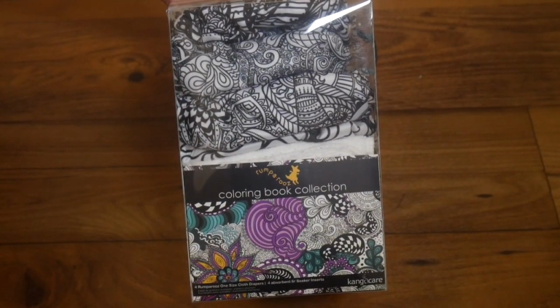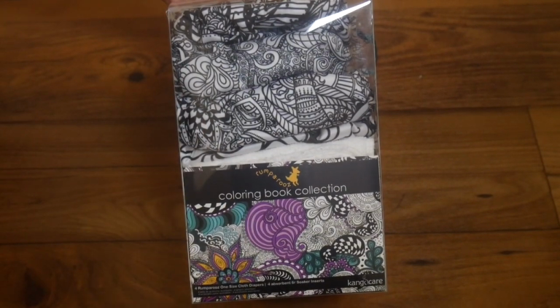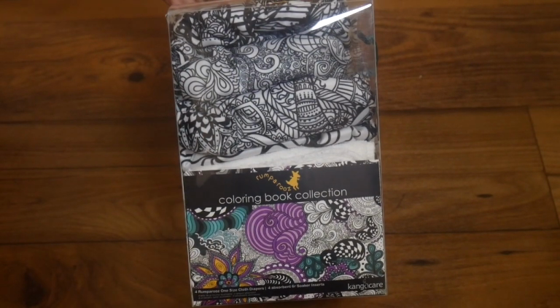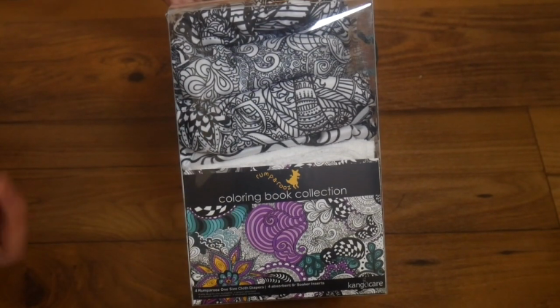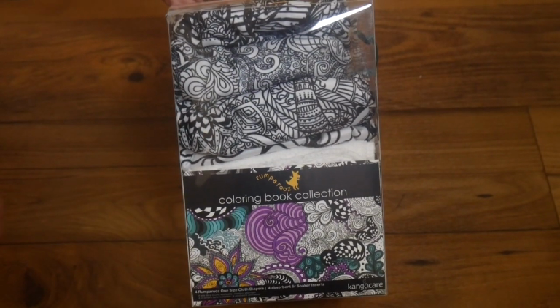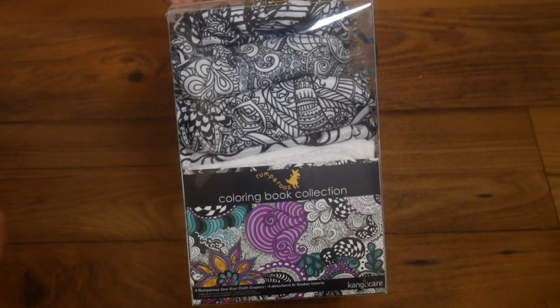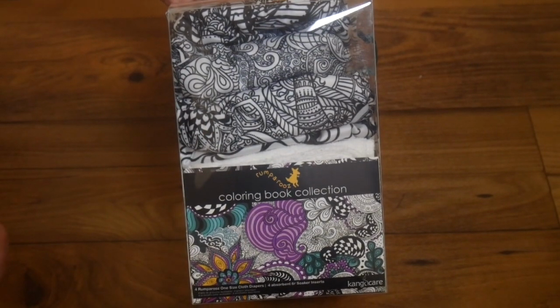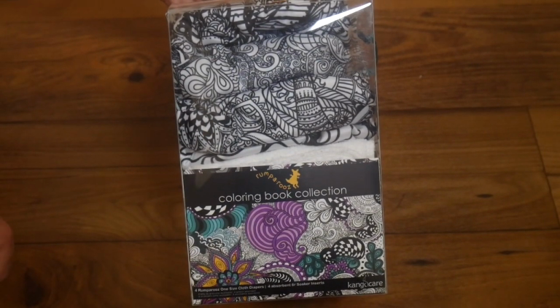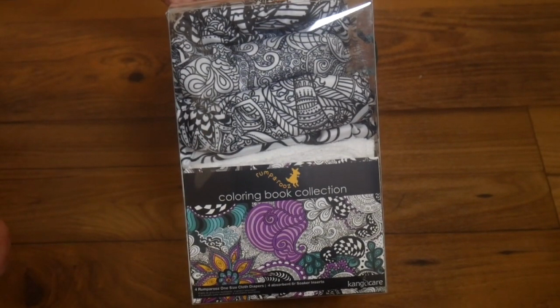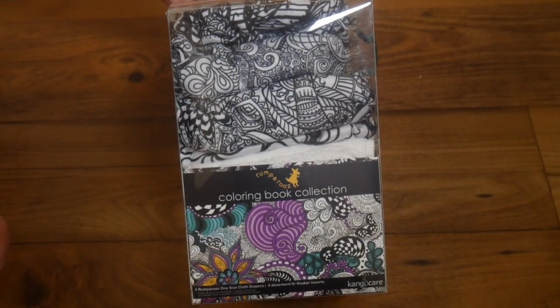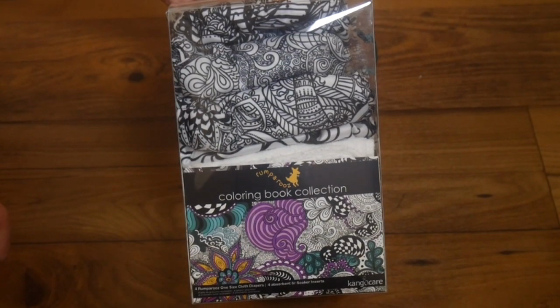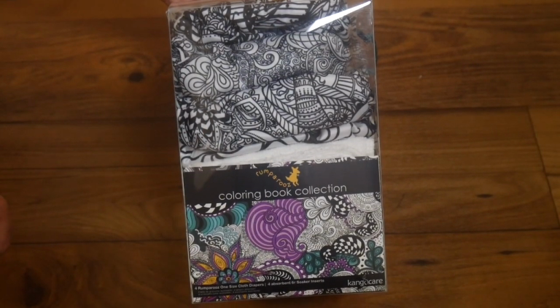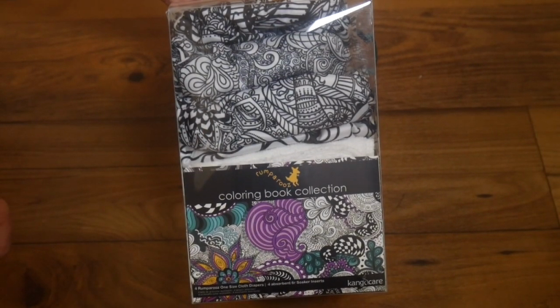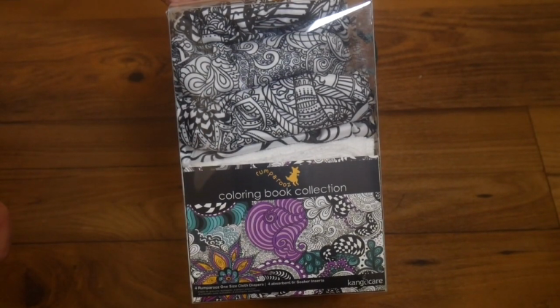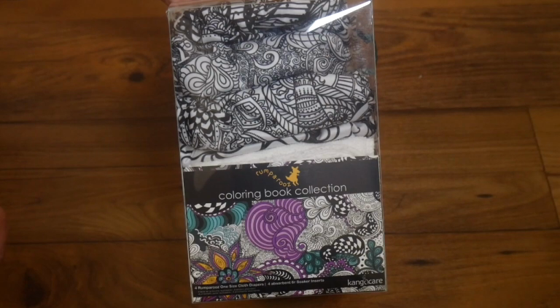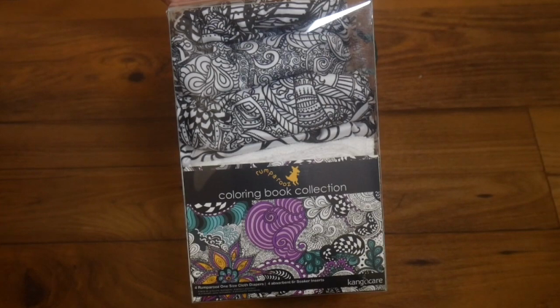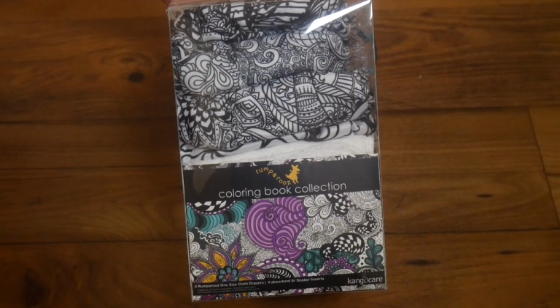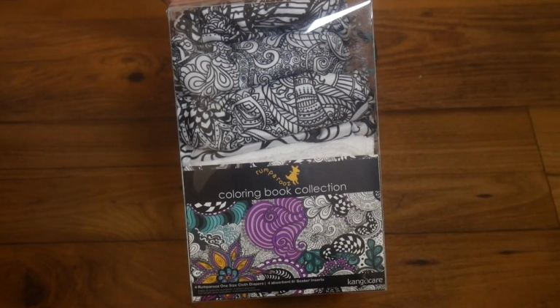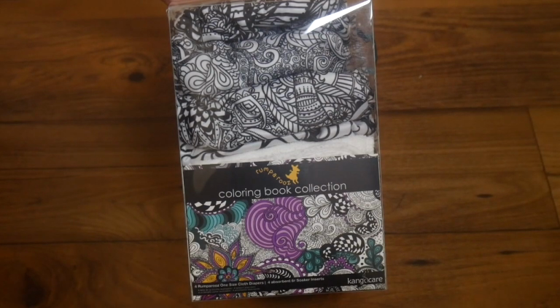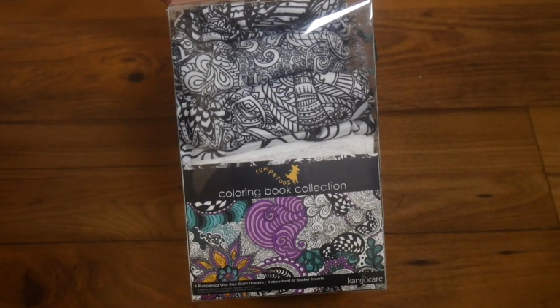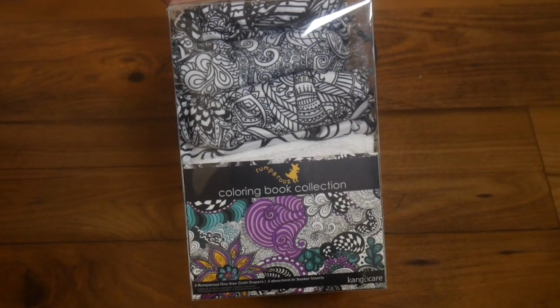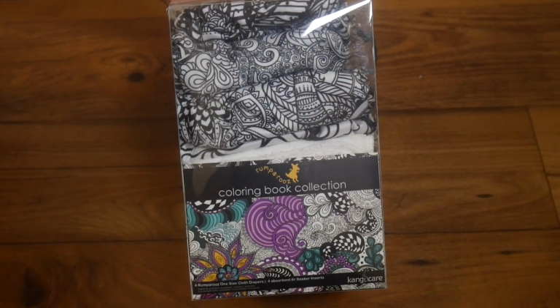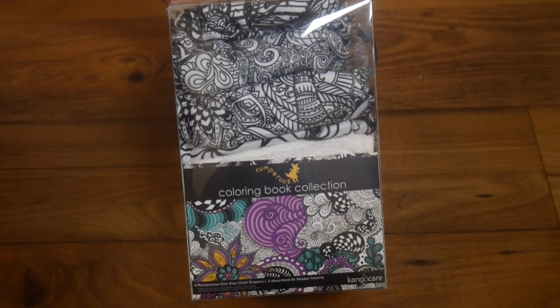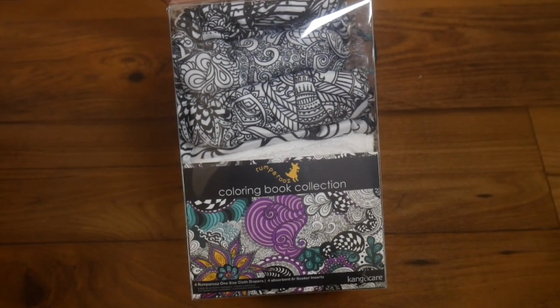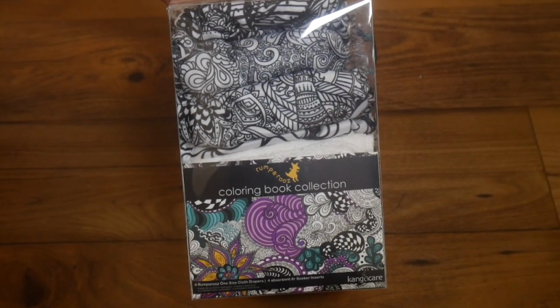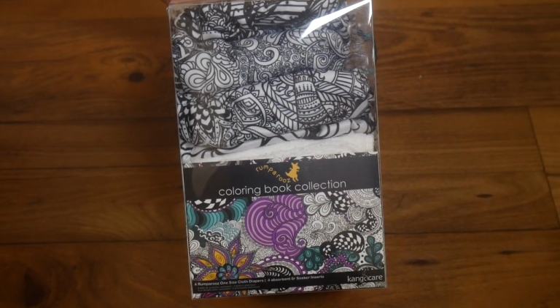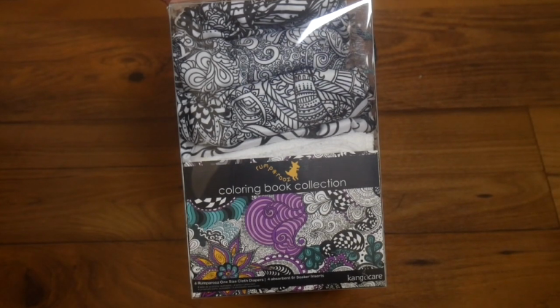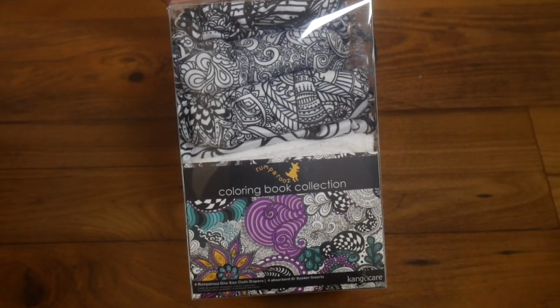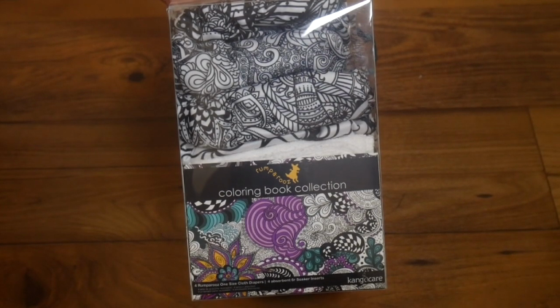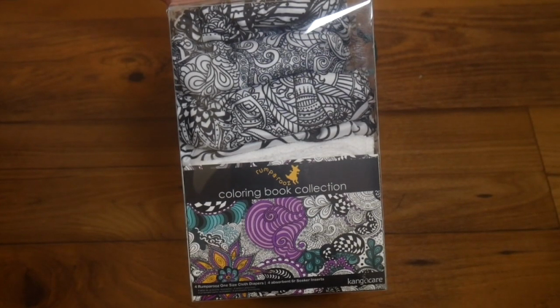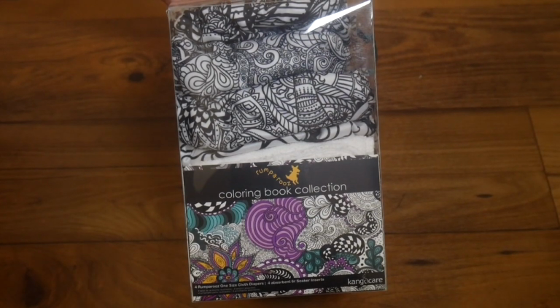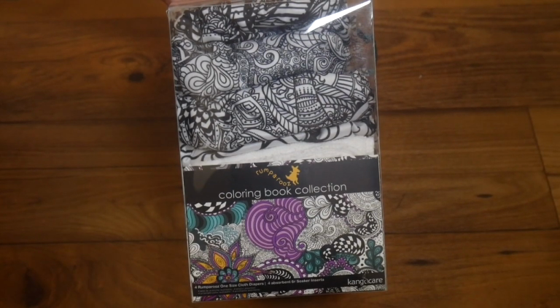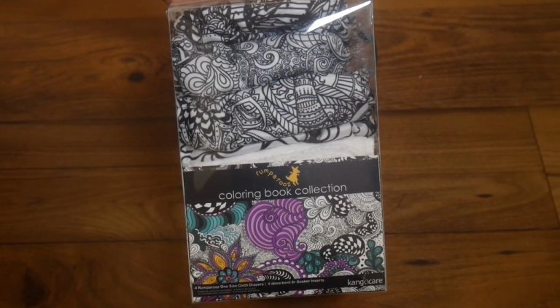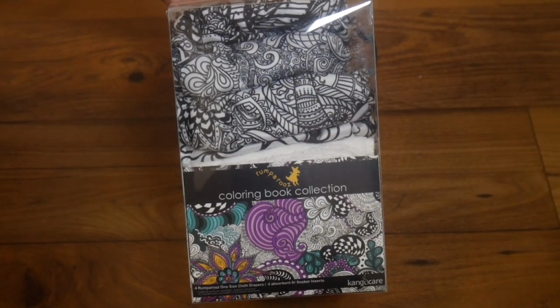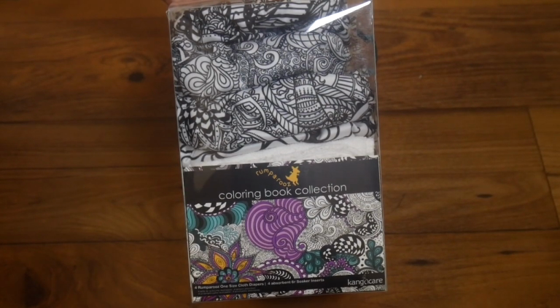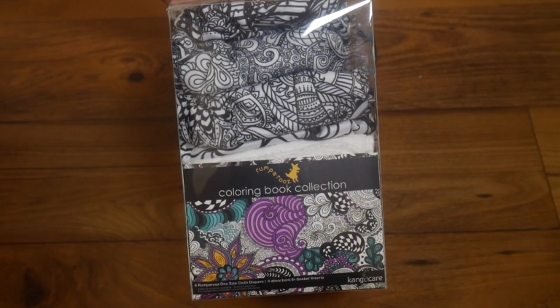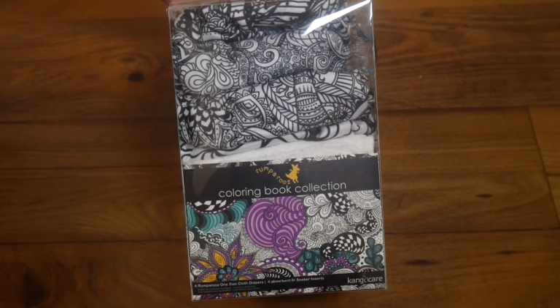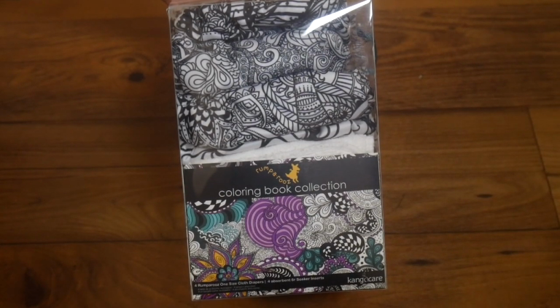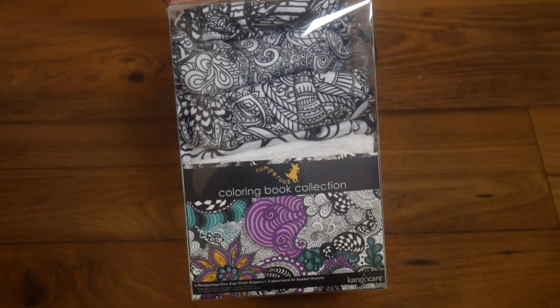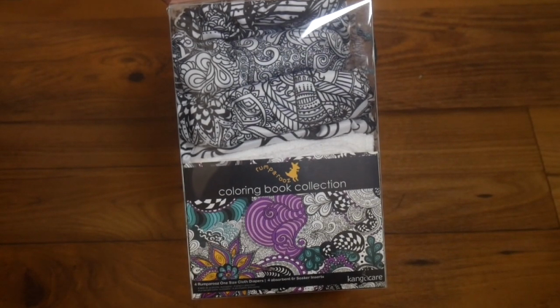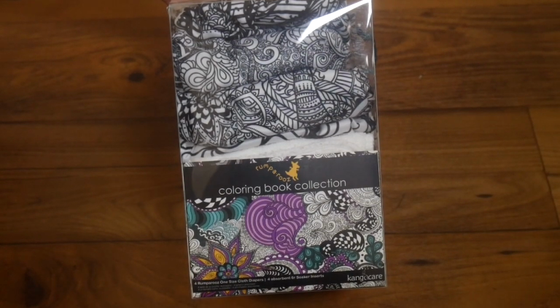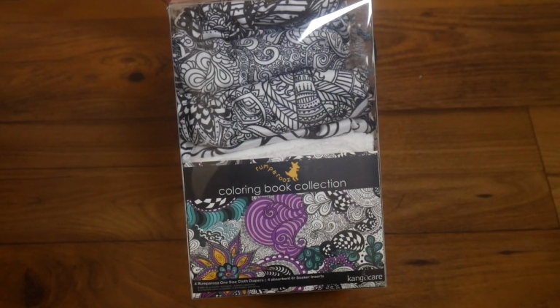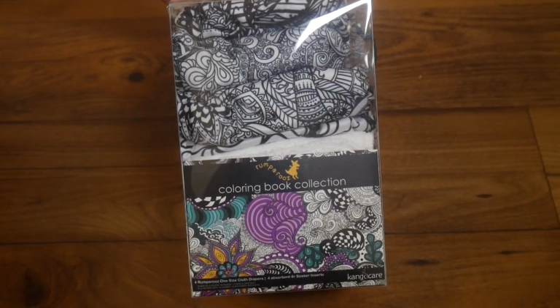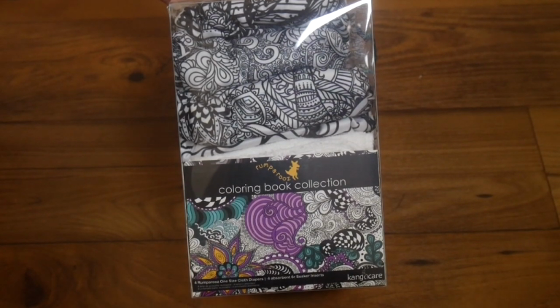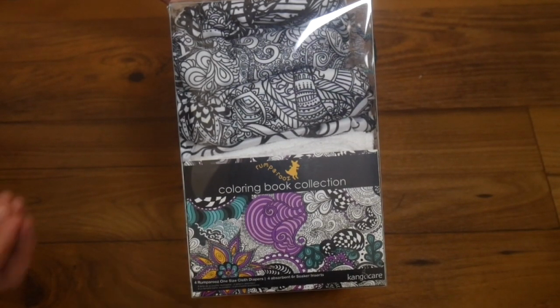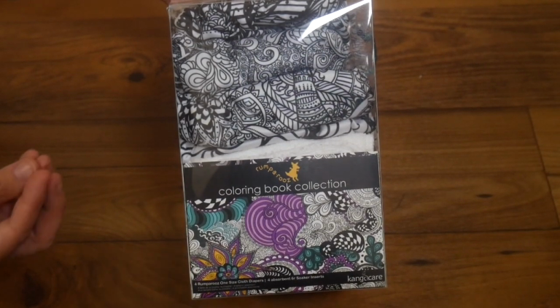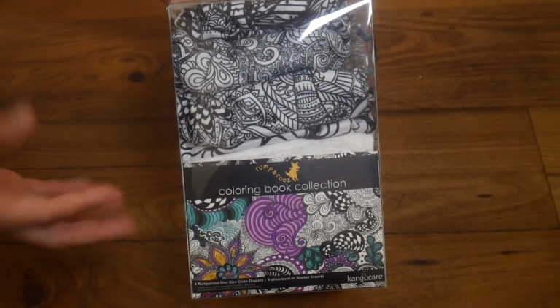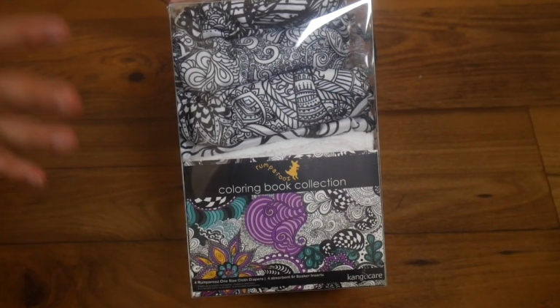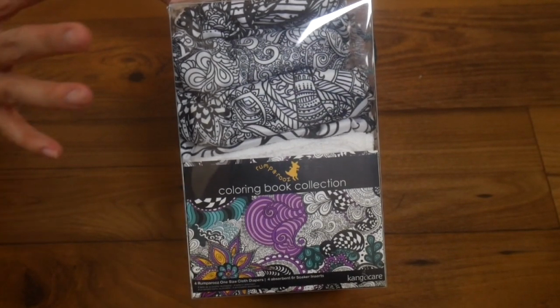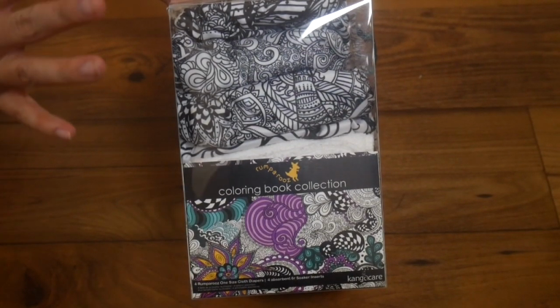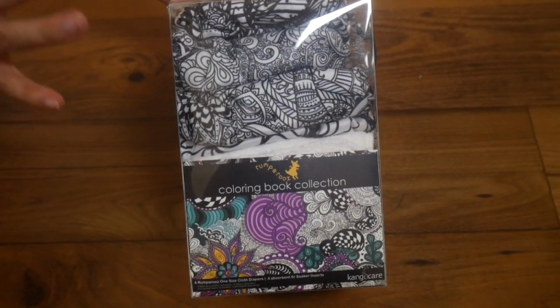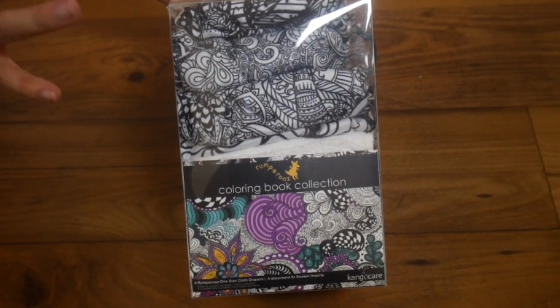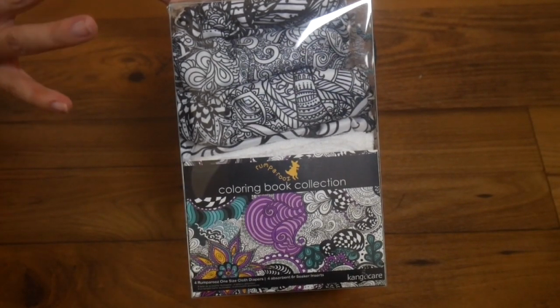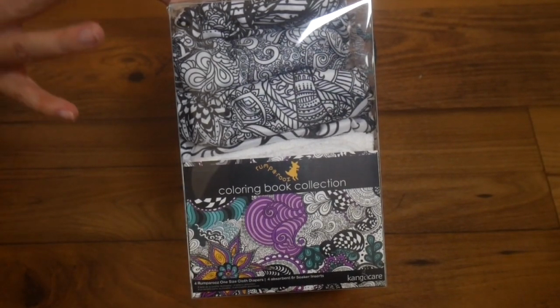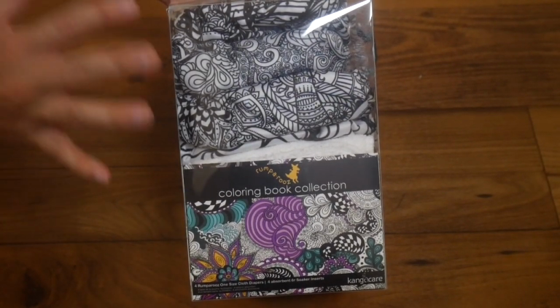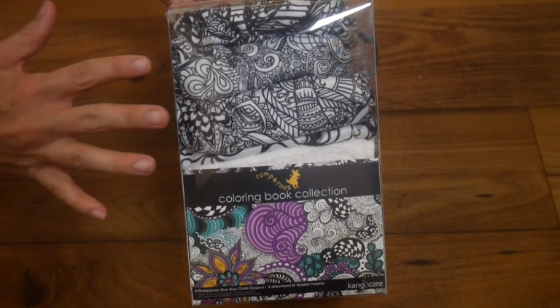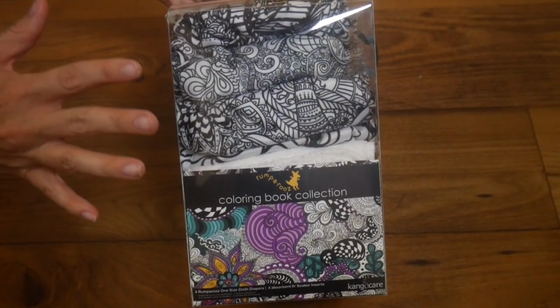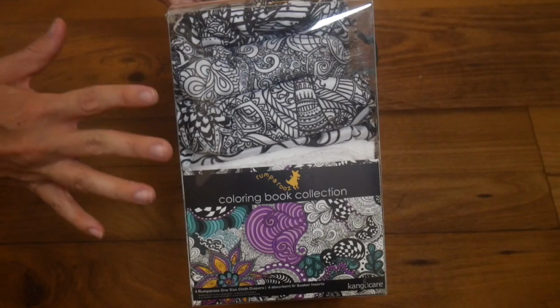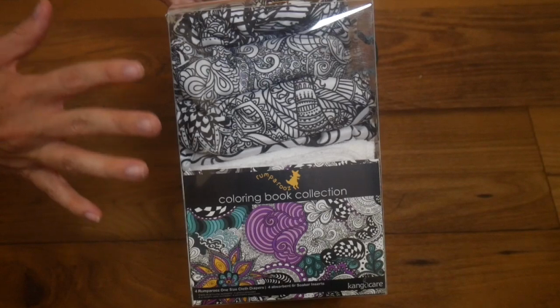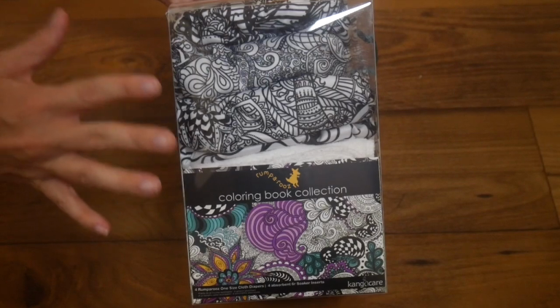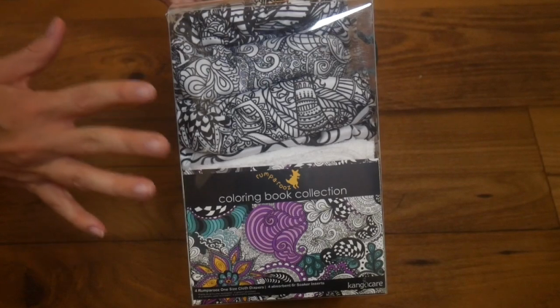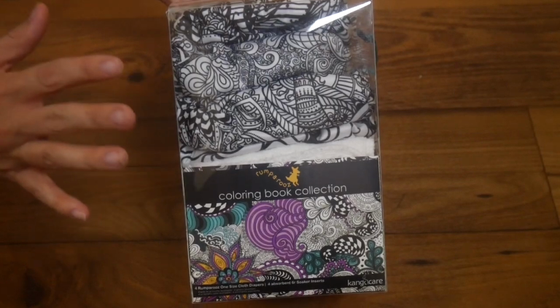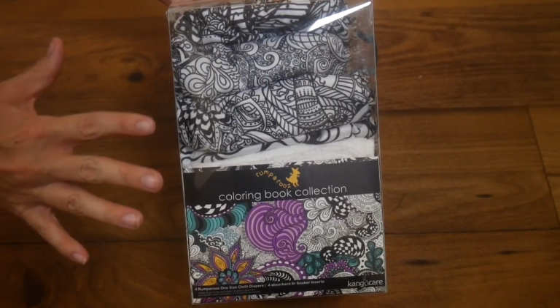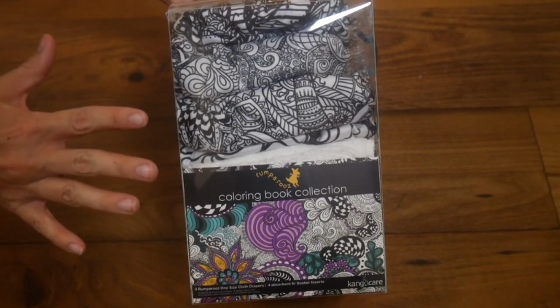Now, this retails for $99, and that might seem like it's a little steep, but because you're getting four diapers in here, you're actually getting a really, really great deal.